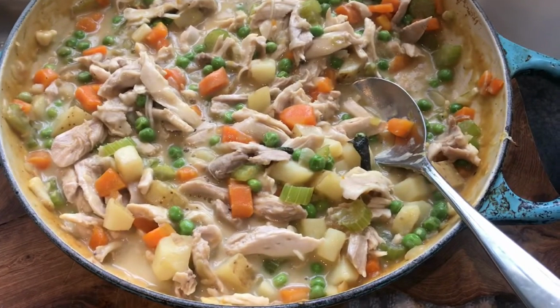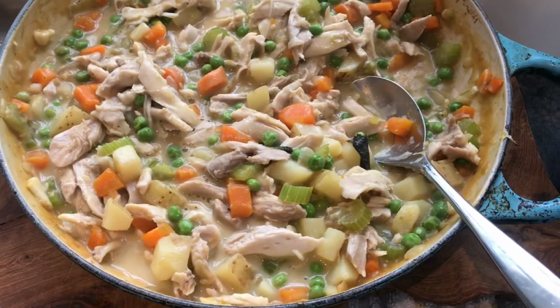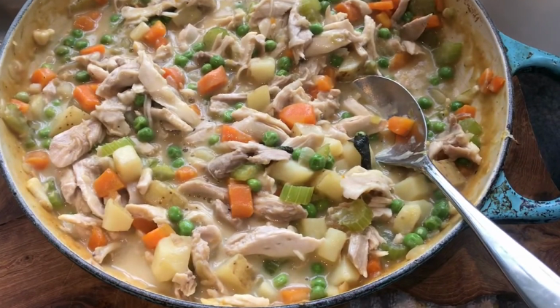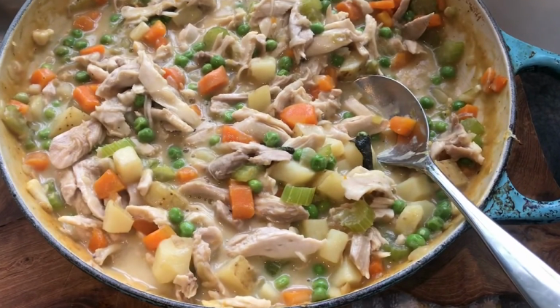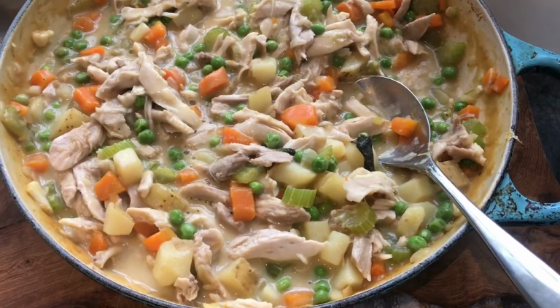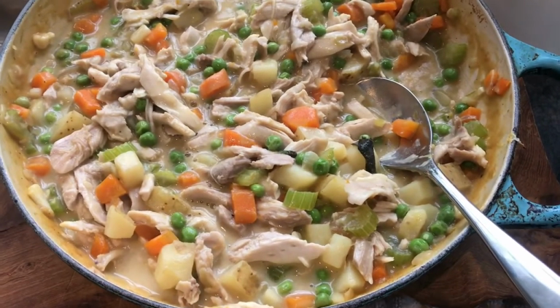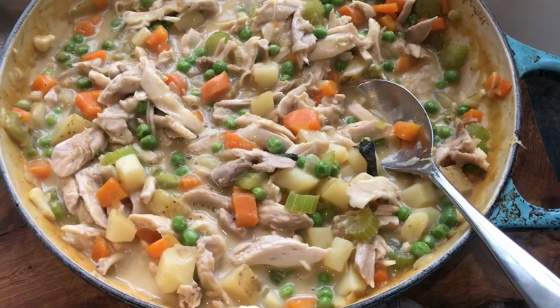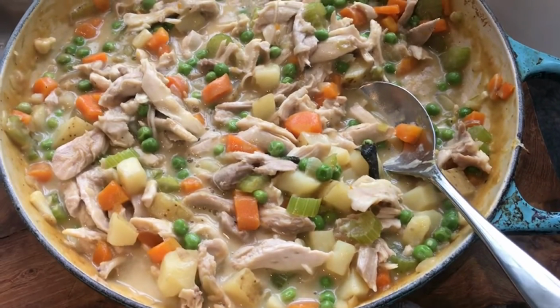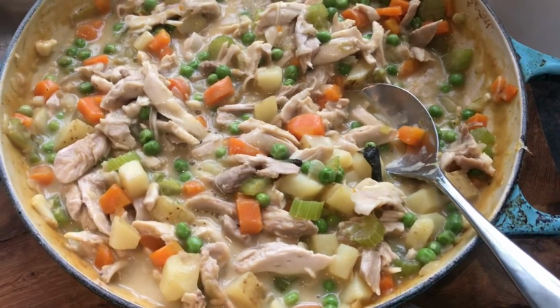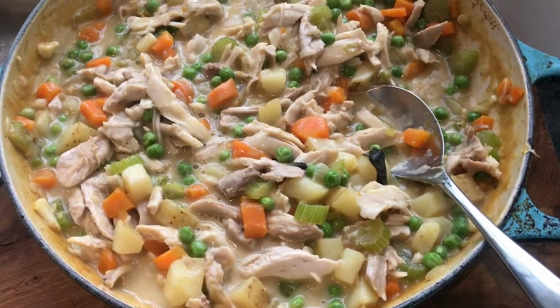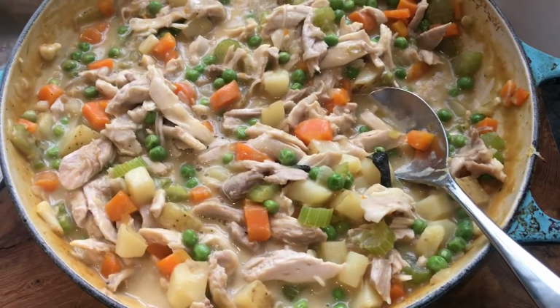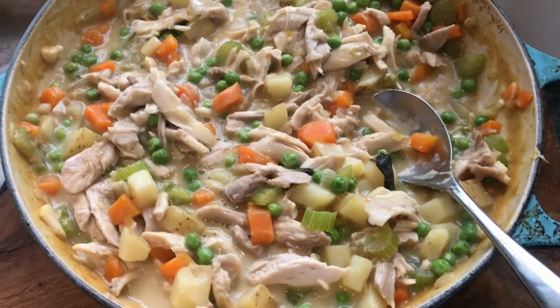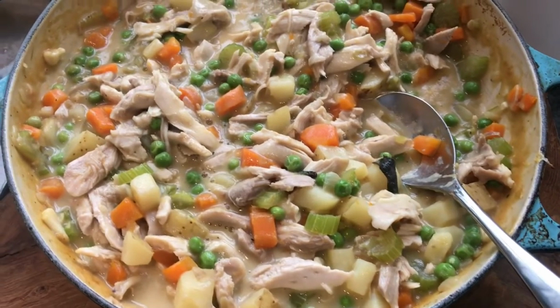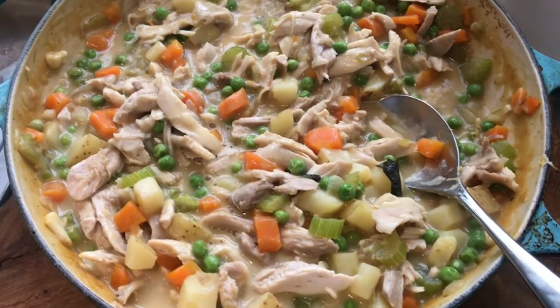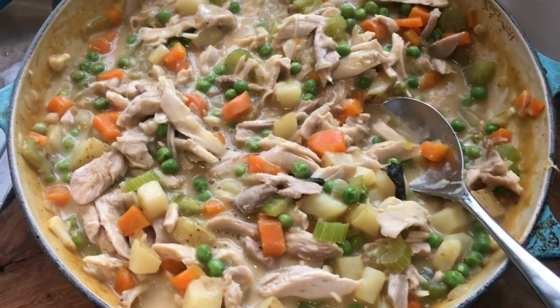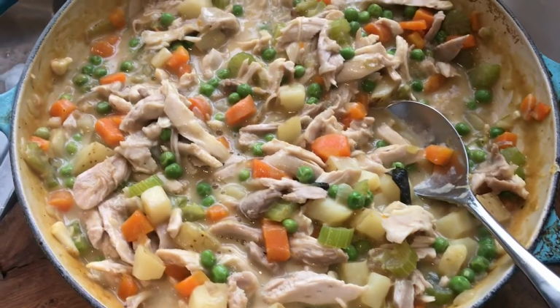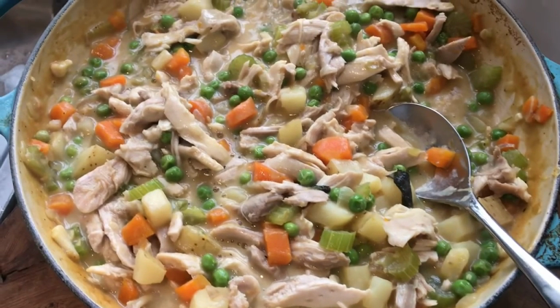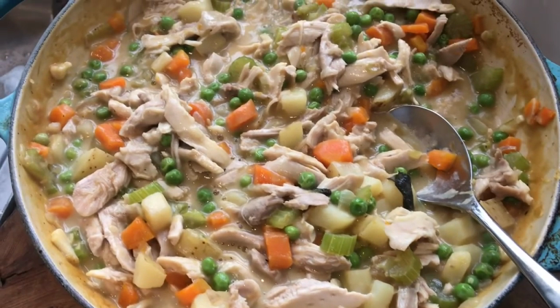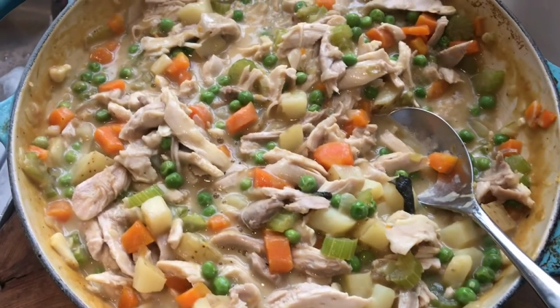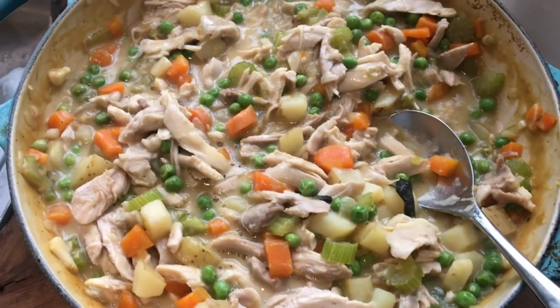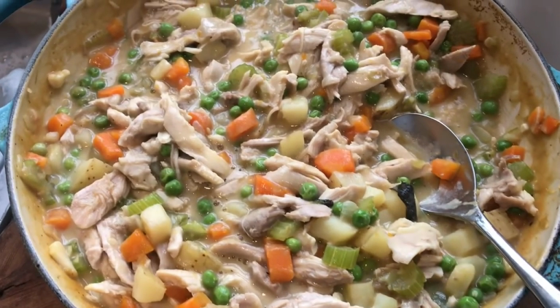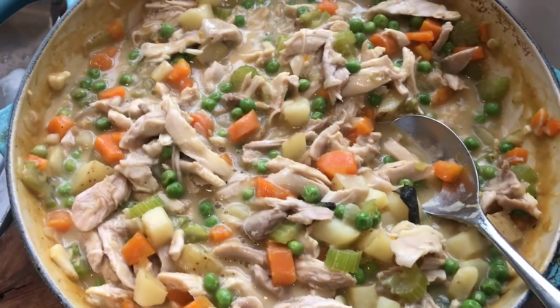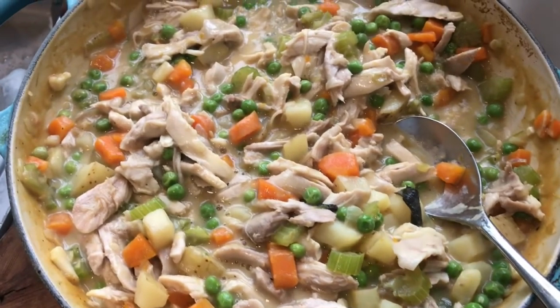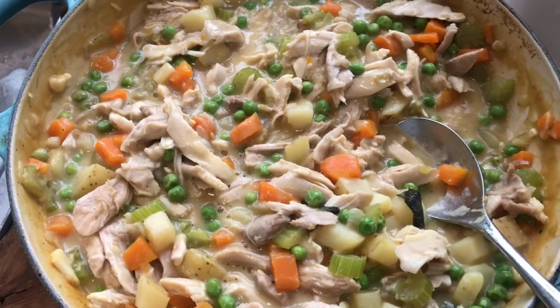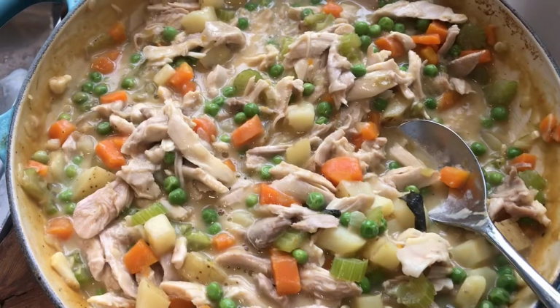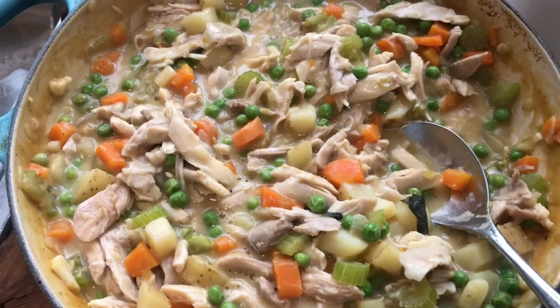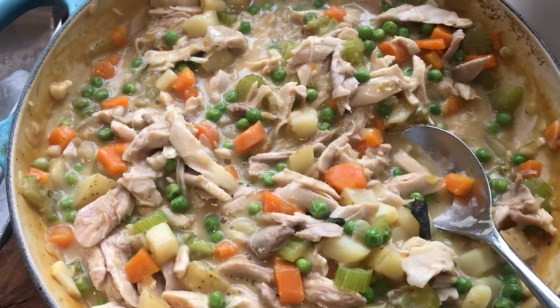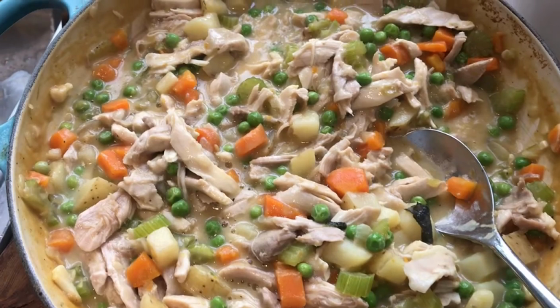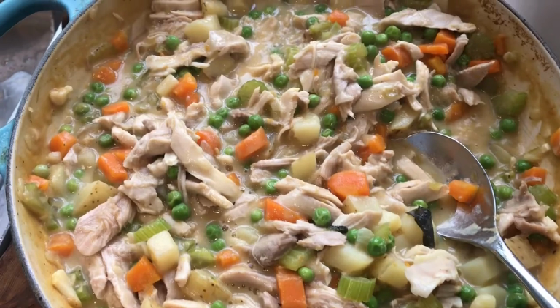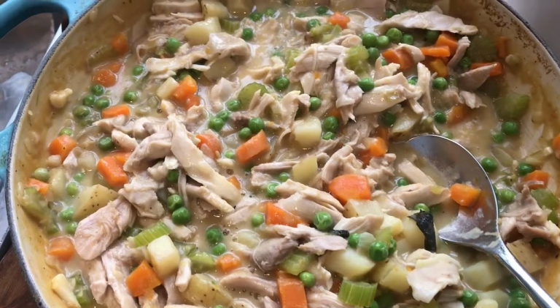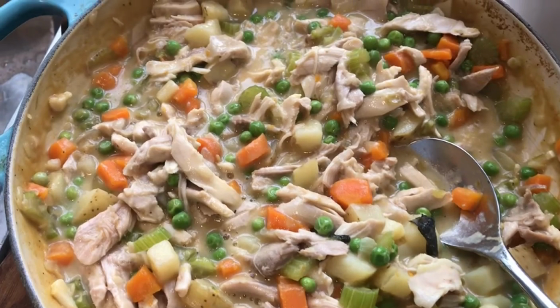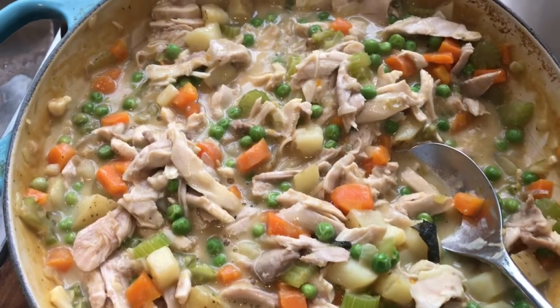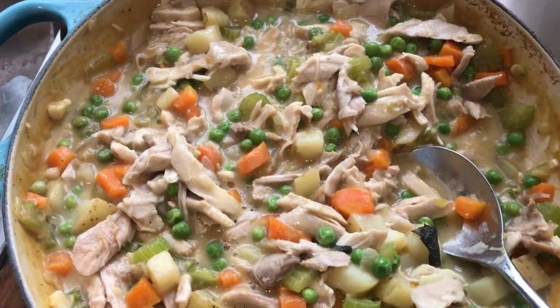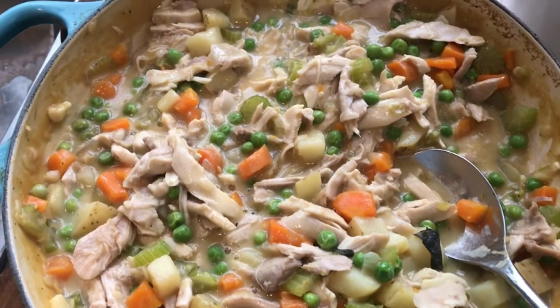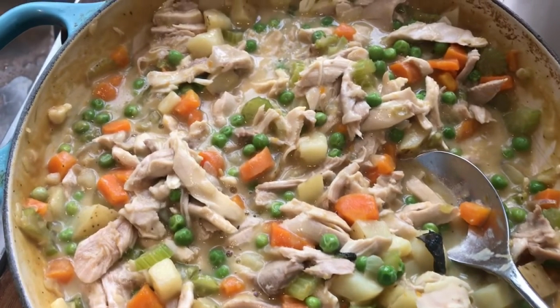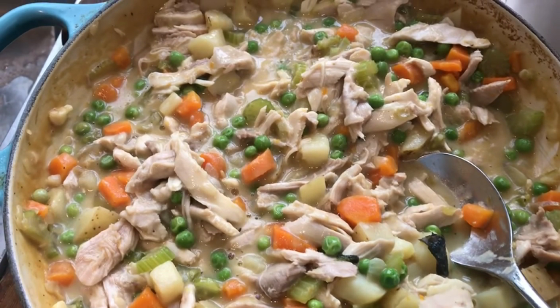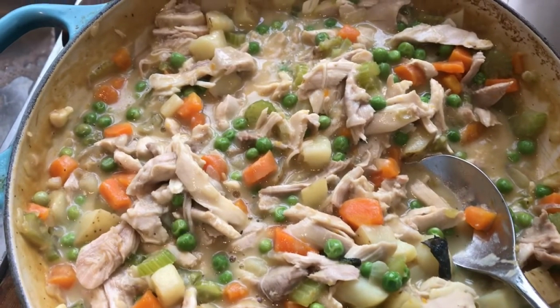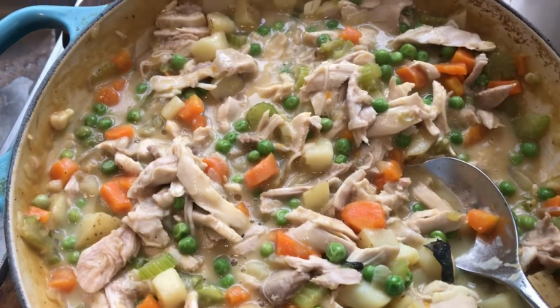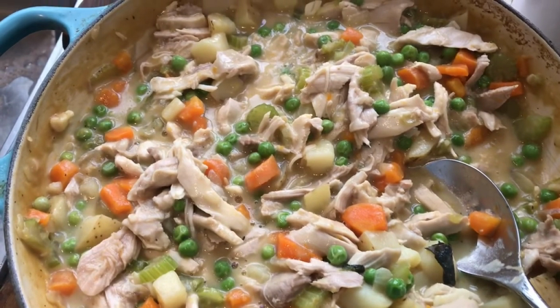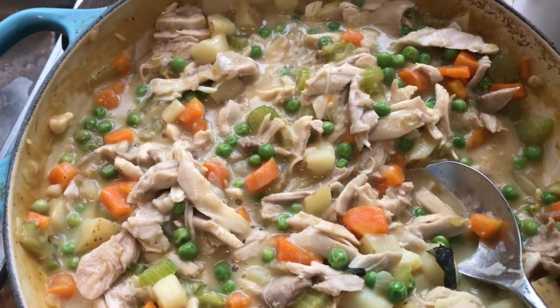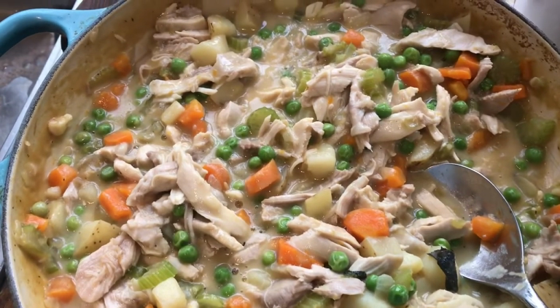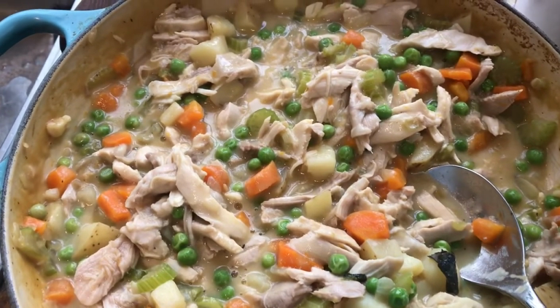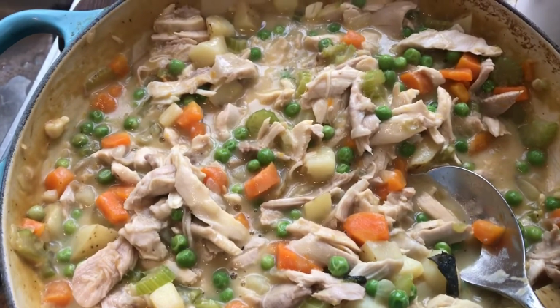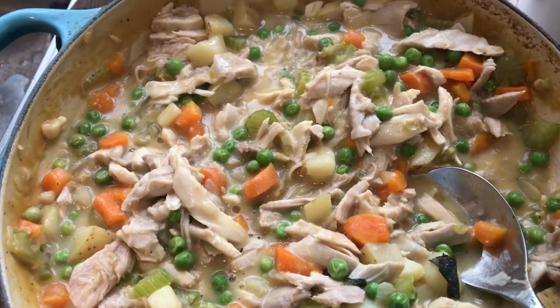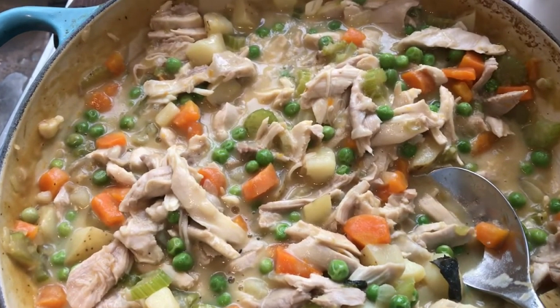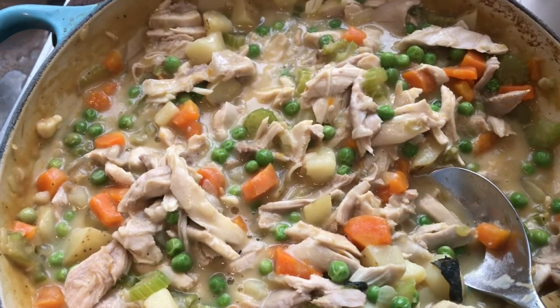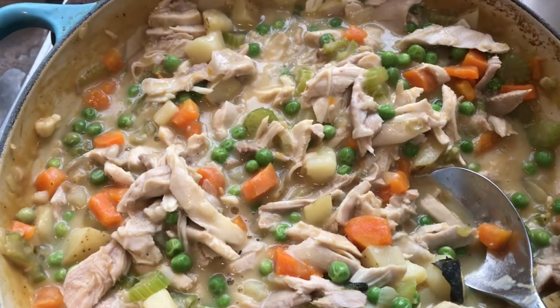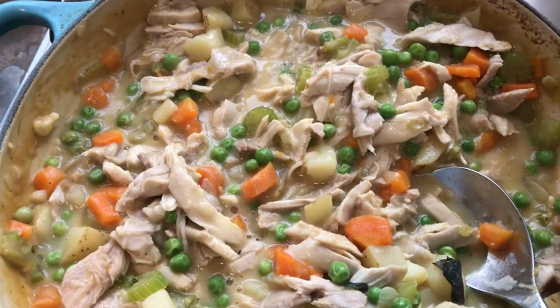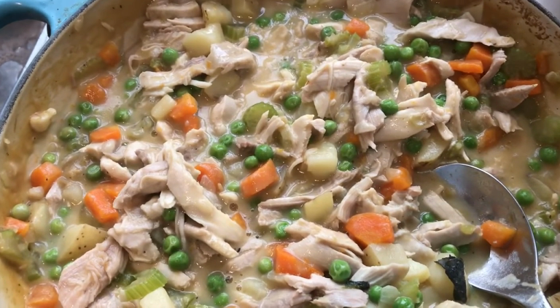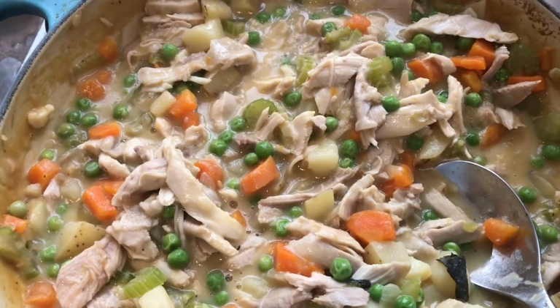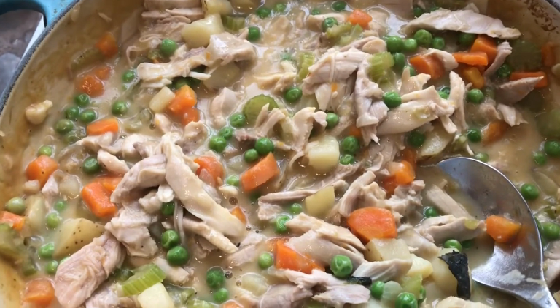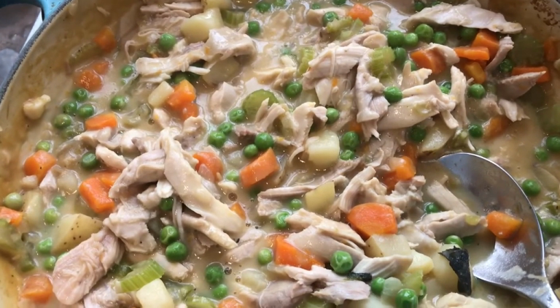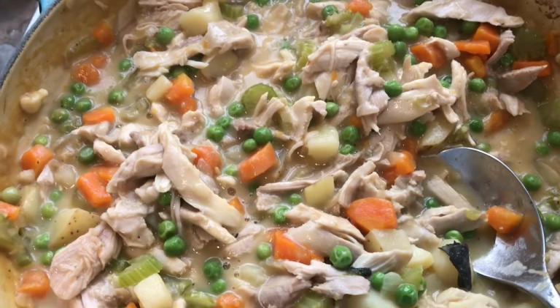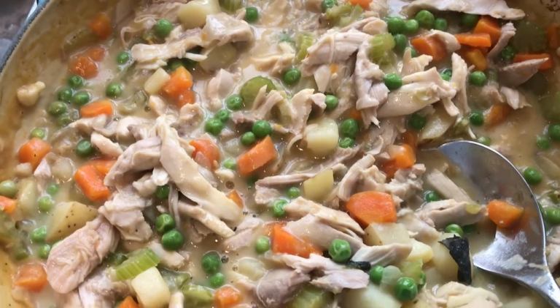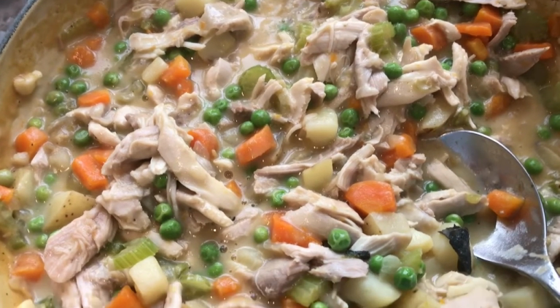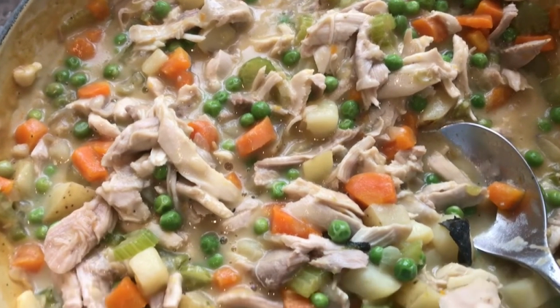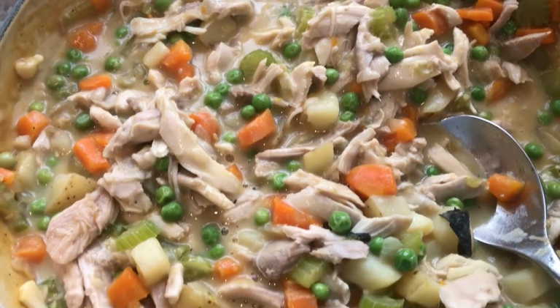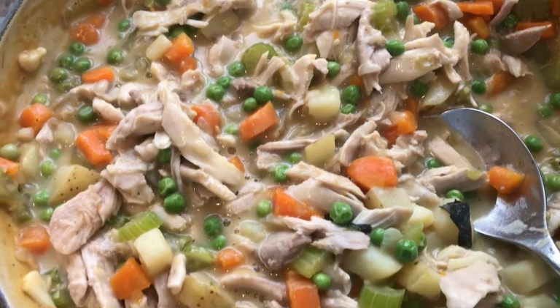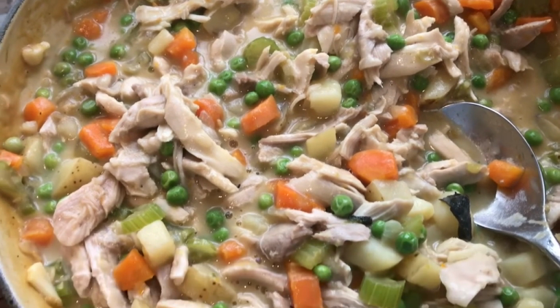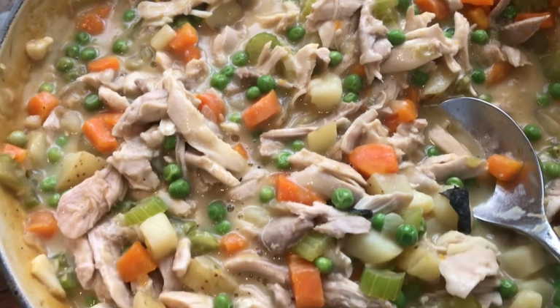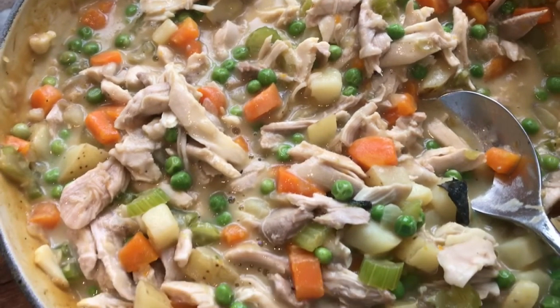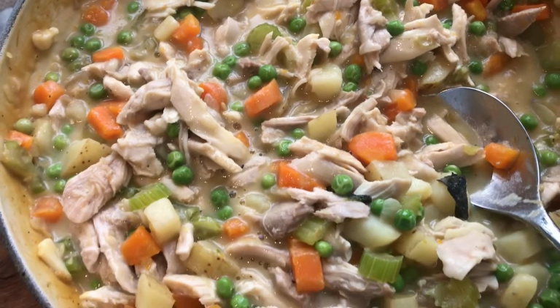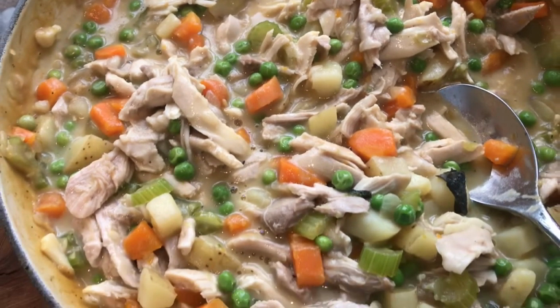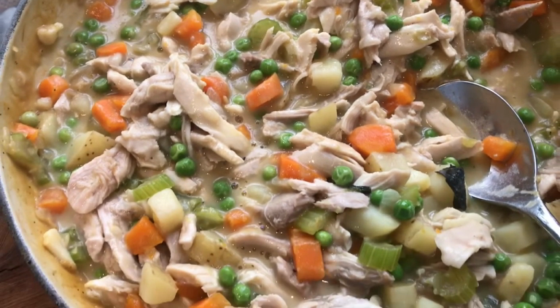So I'll let the filling cool down completely and then later on when I'm ready to assemble the pies, I can cook it again in the oven with the pastry.